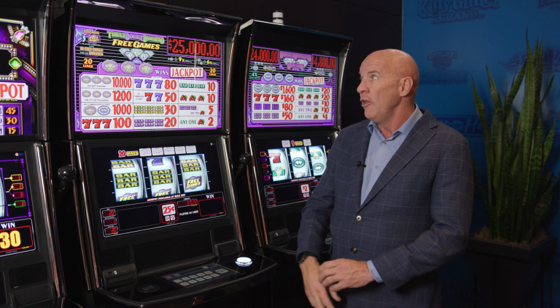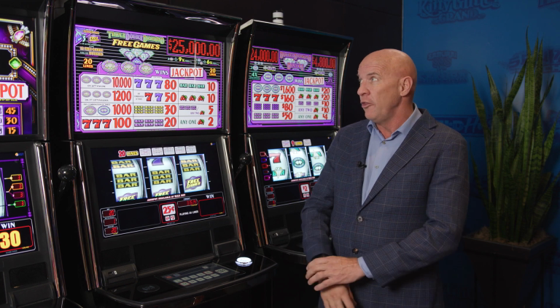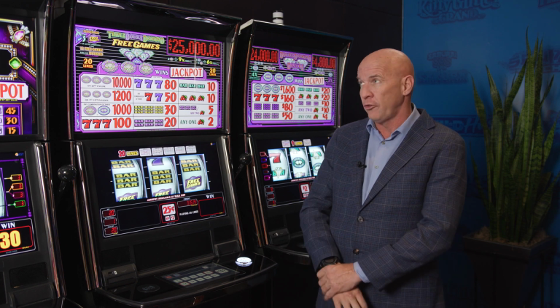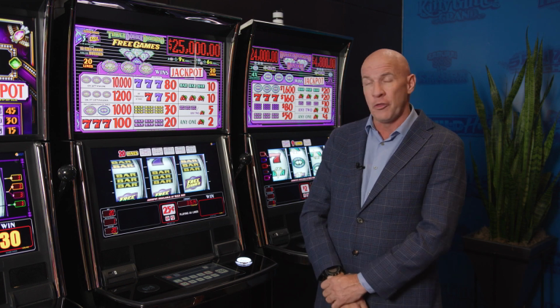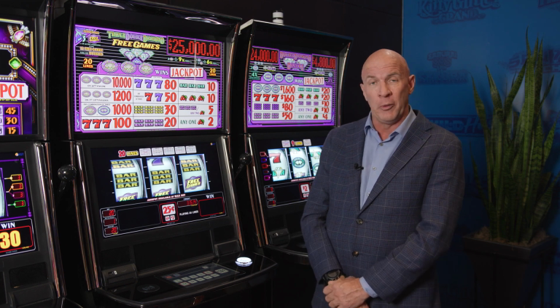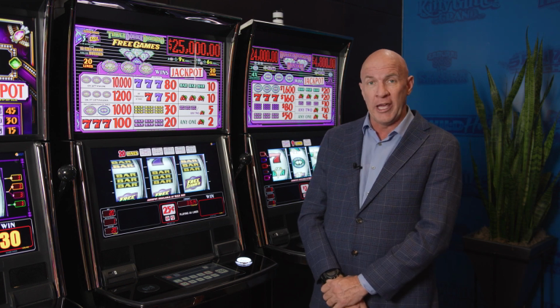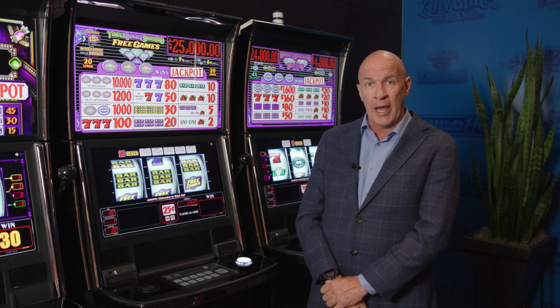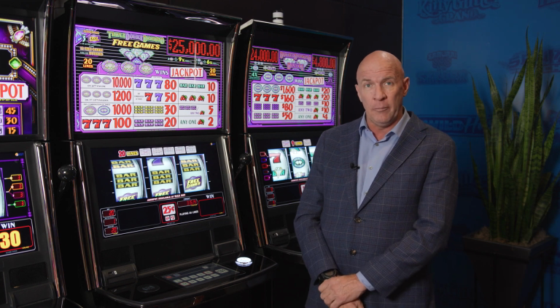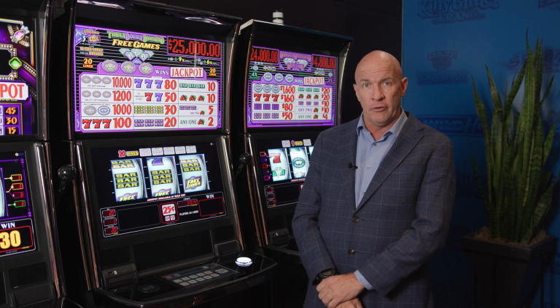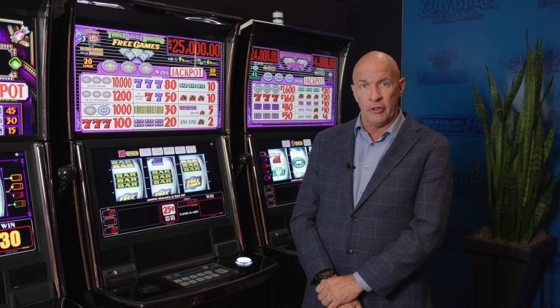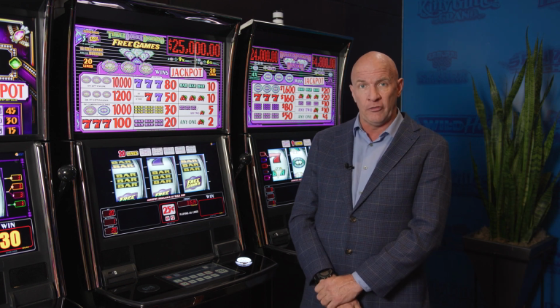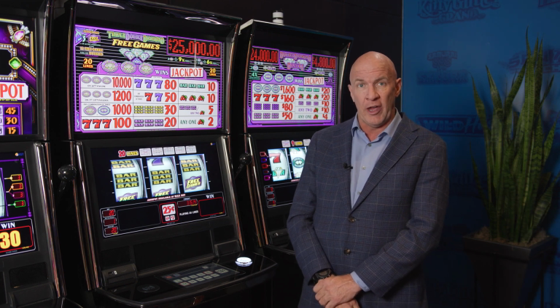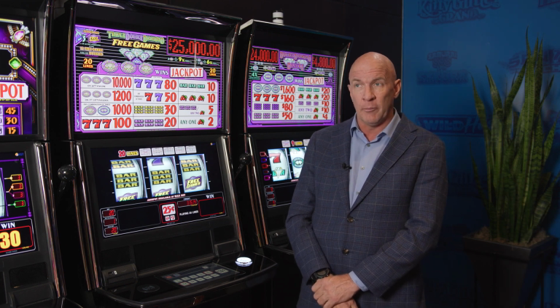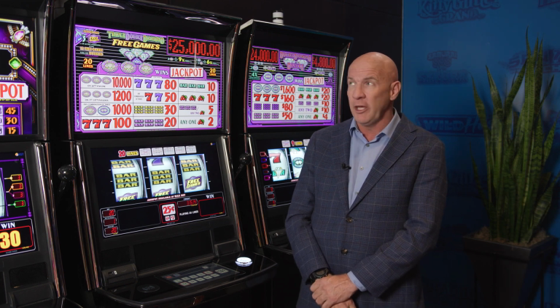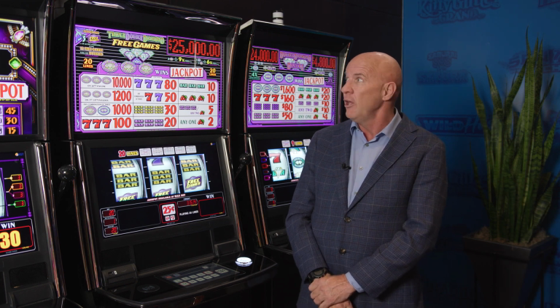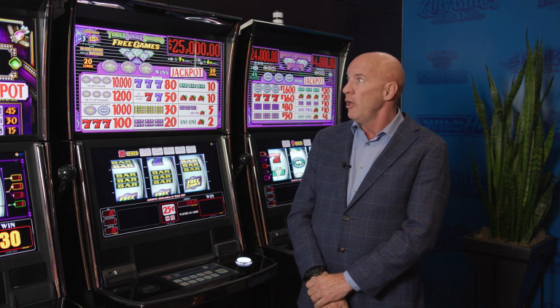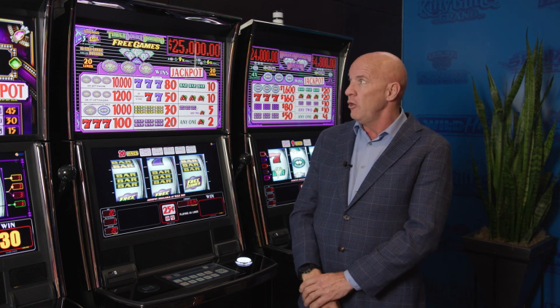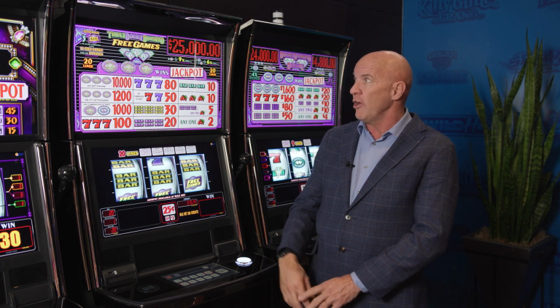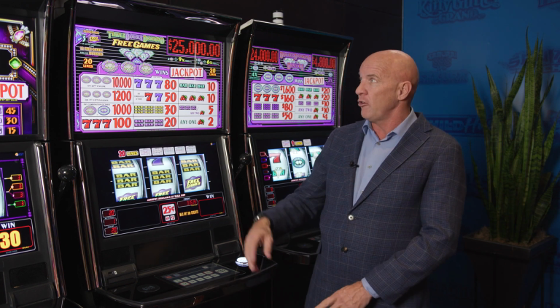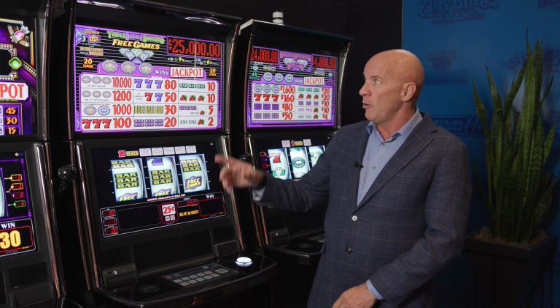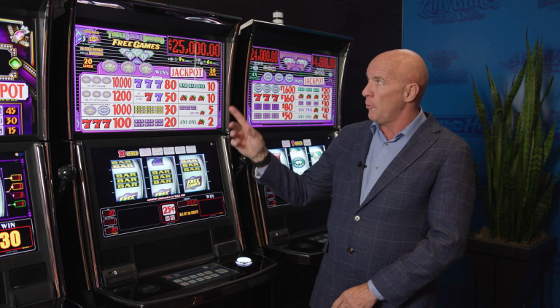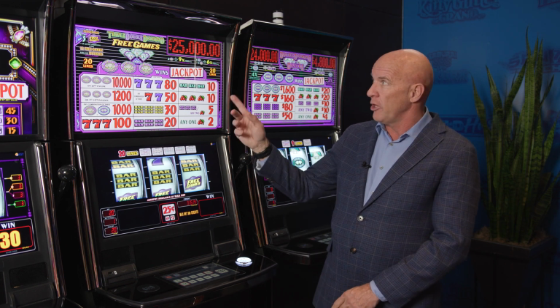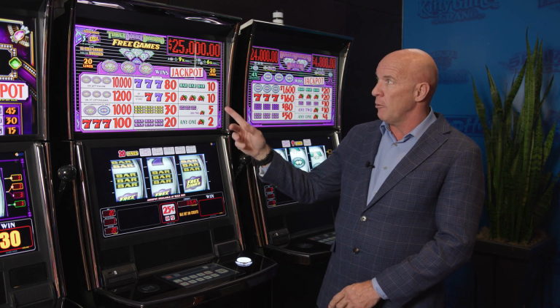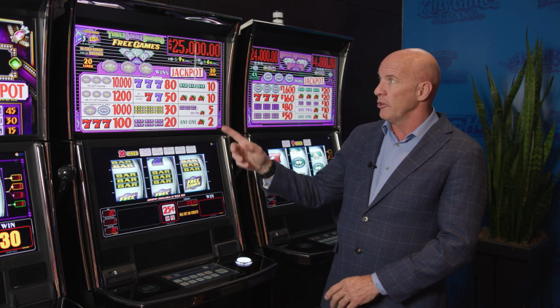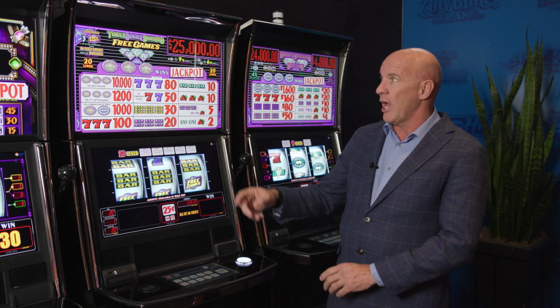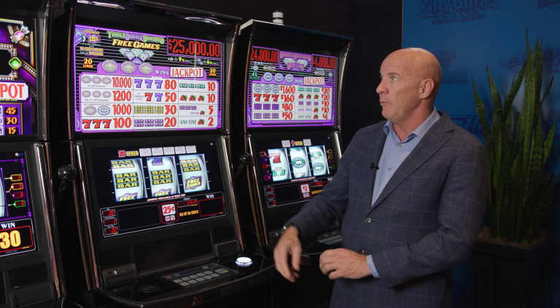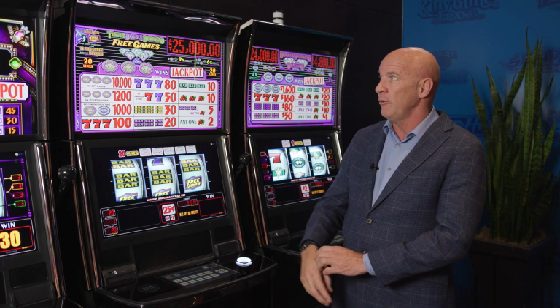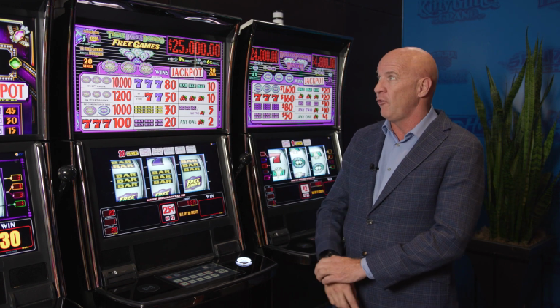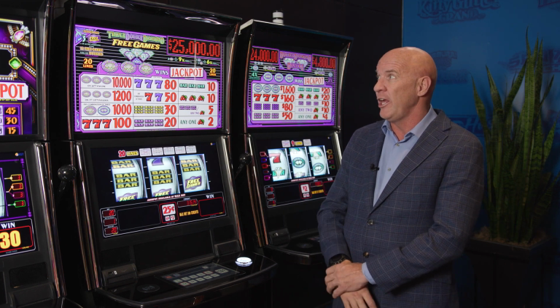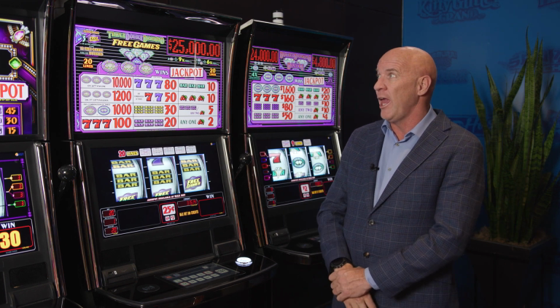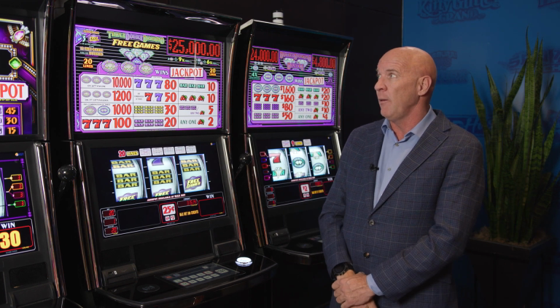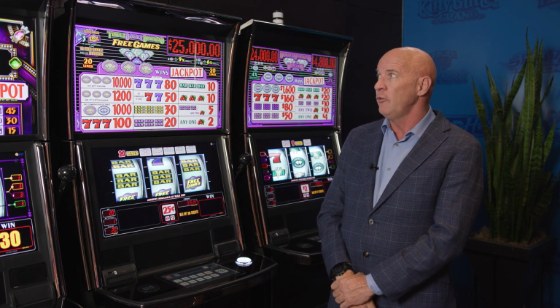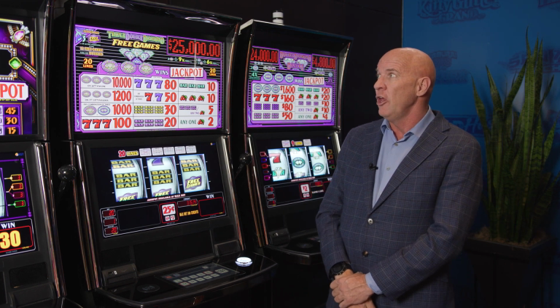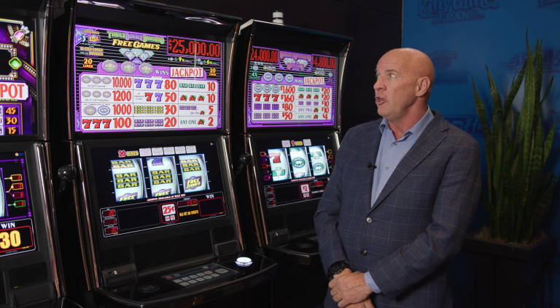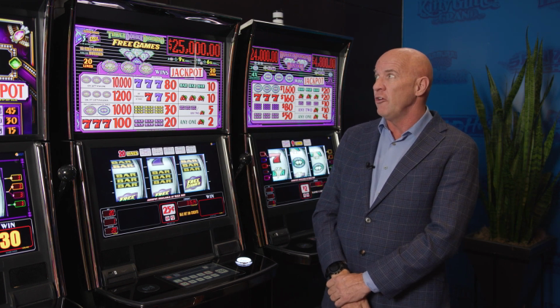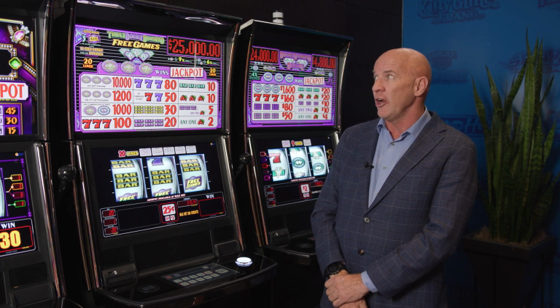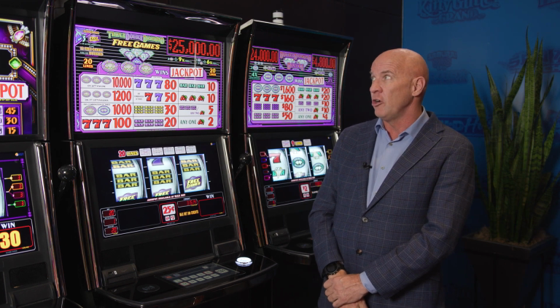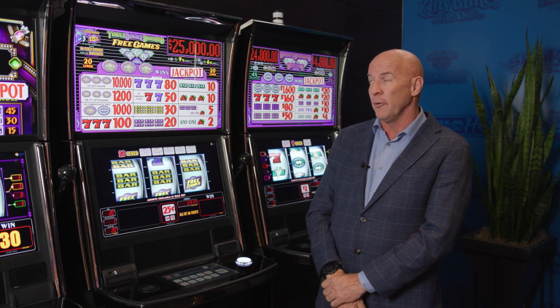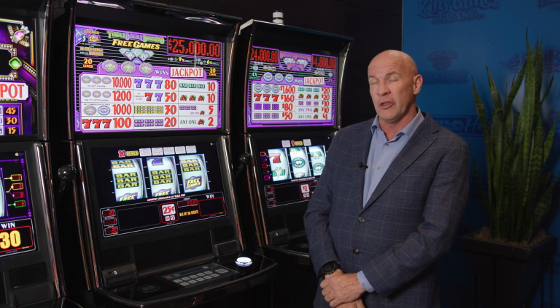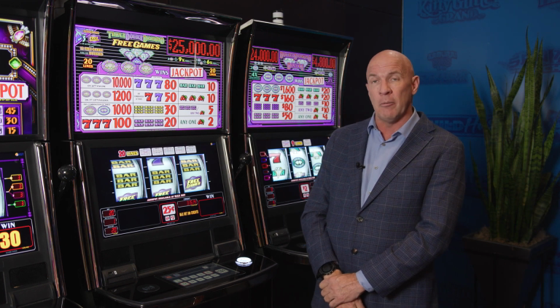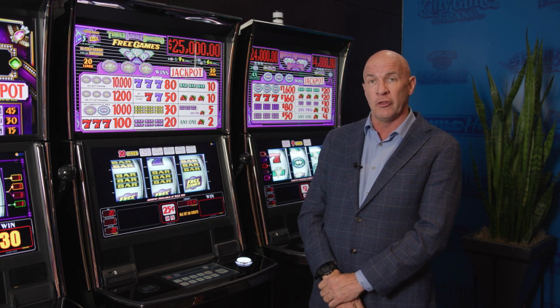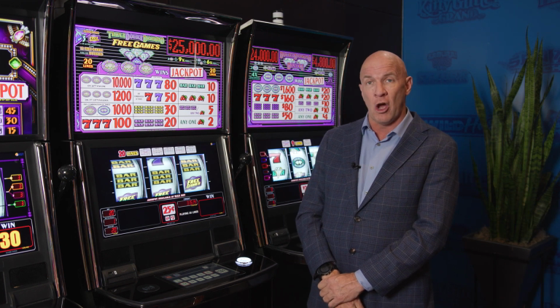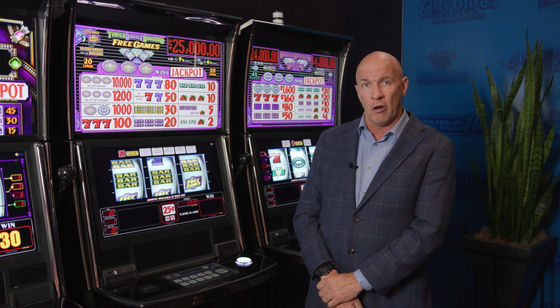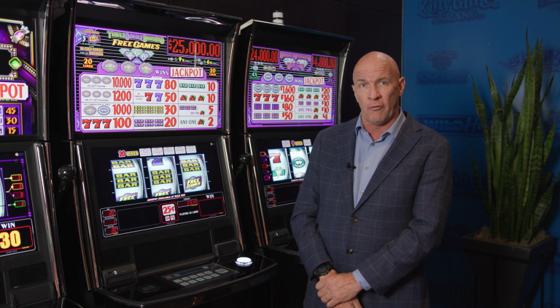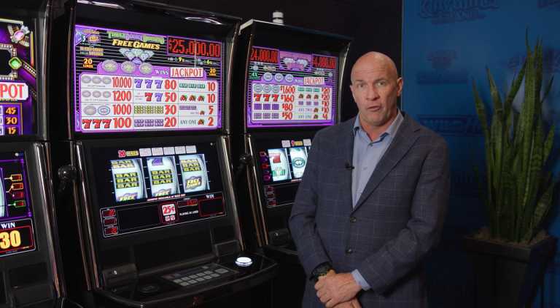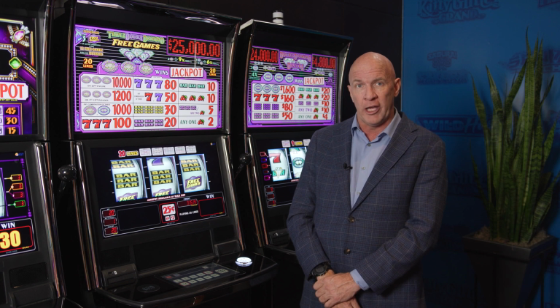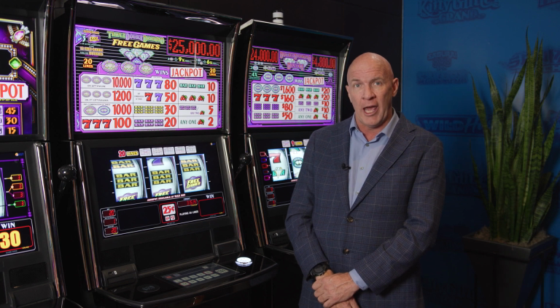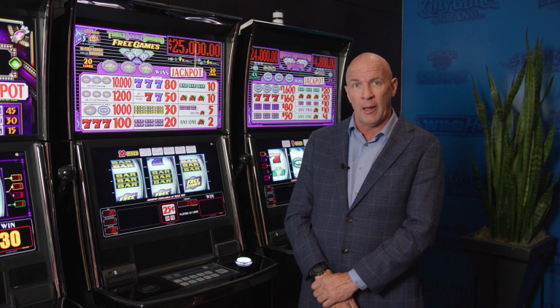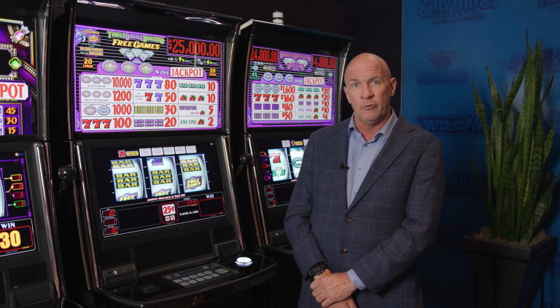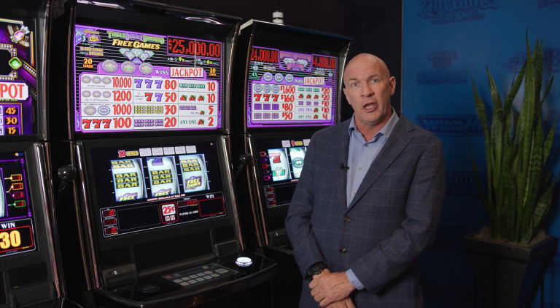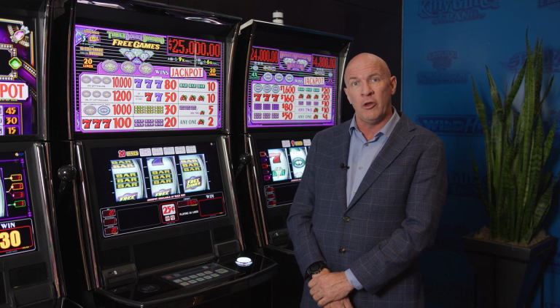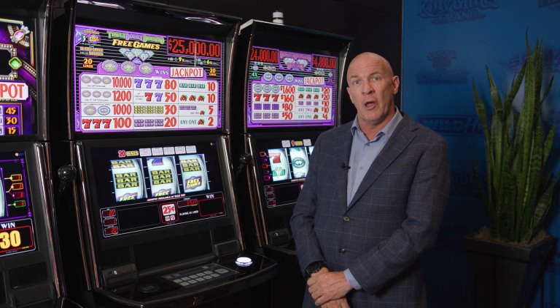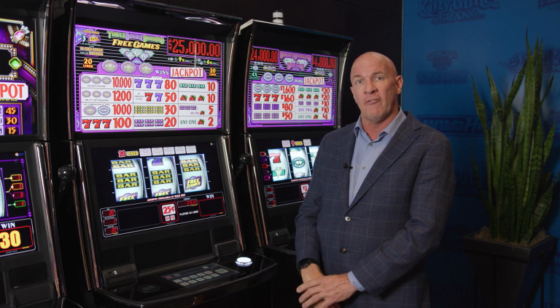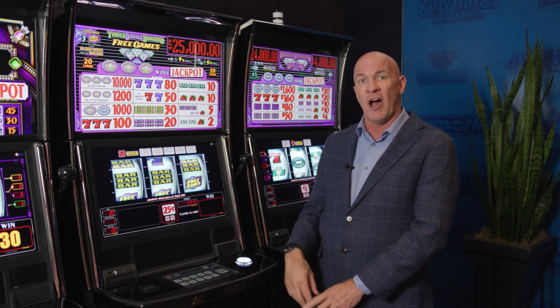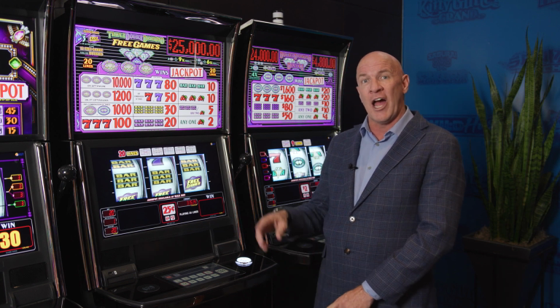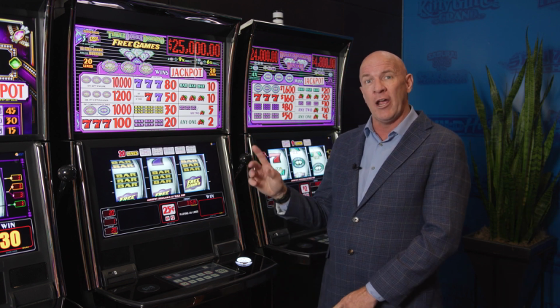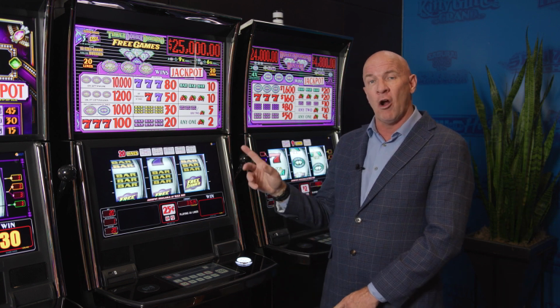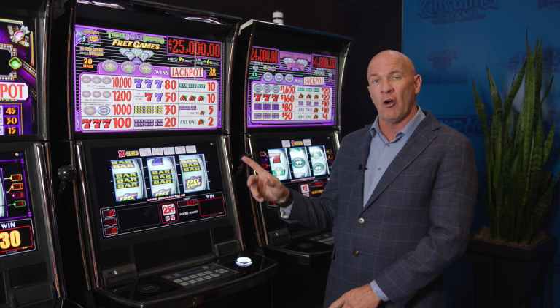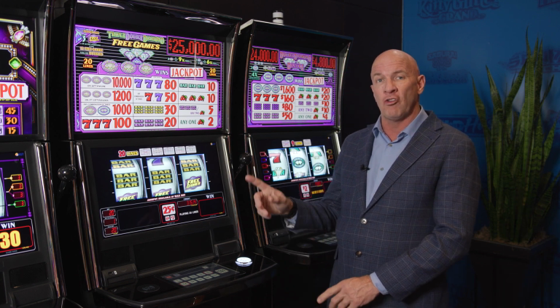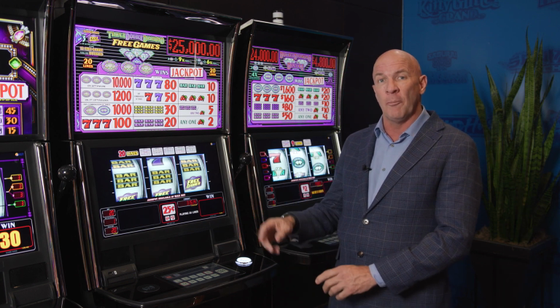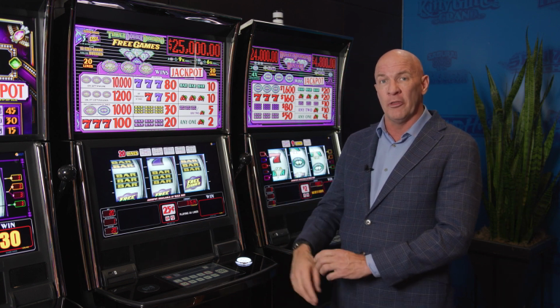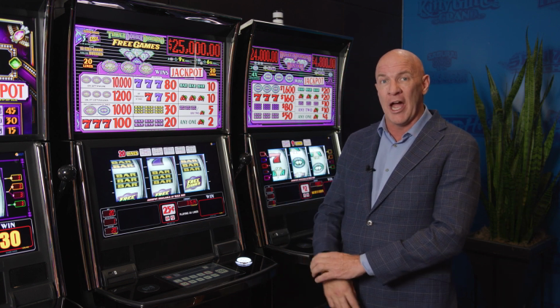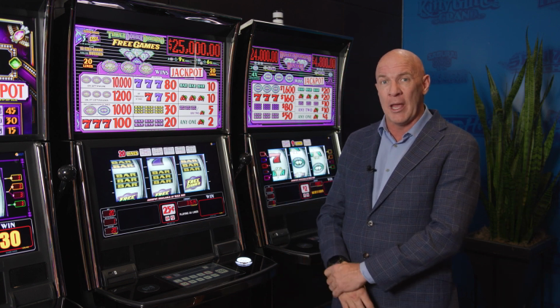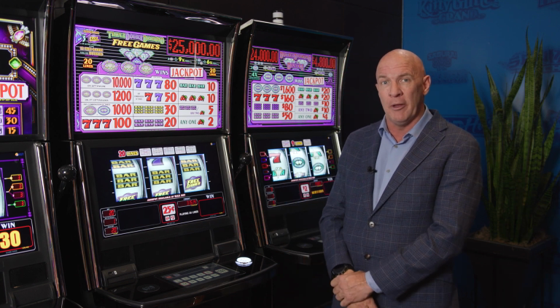There are three games in this family: Triple Double Diamond Free Games, Triple Double Dollar Free Games, and iHeart Triple Diamond.